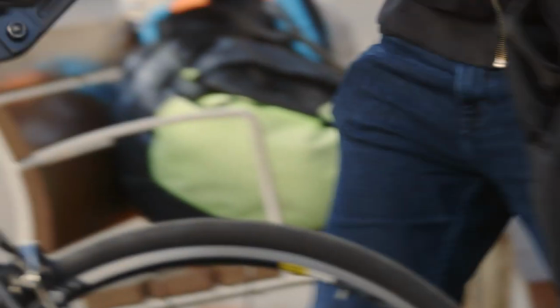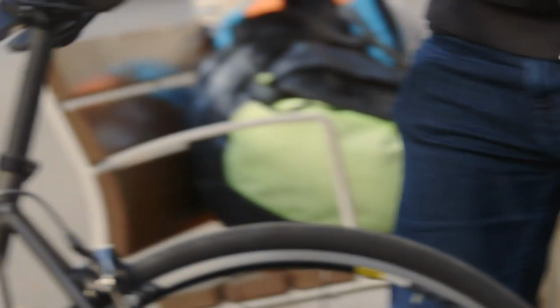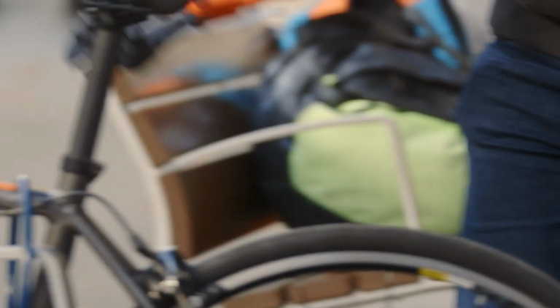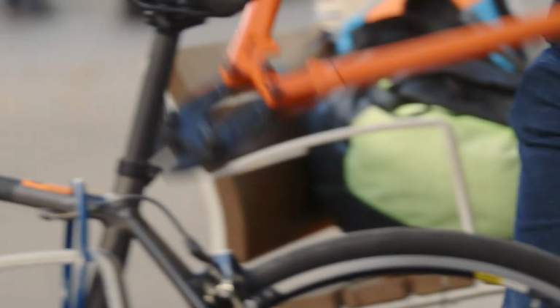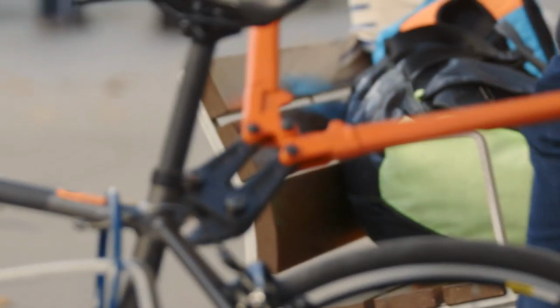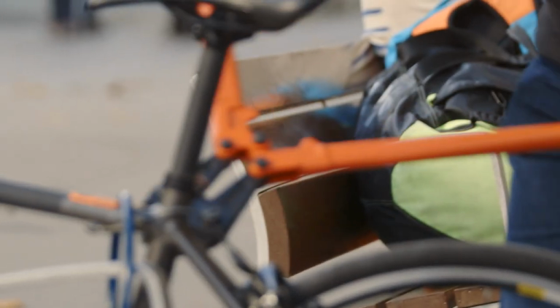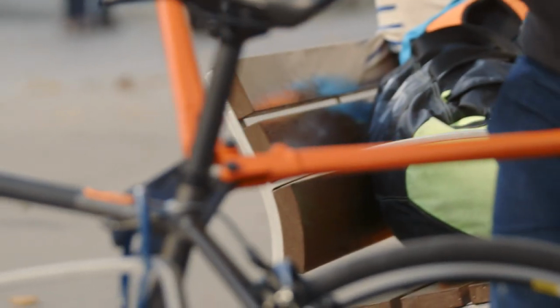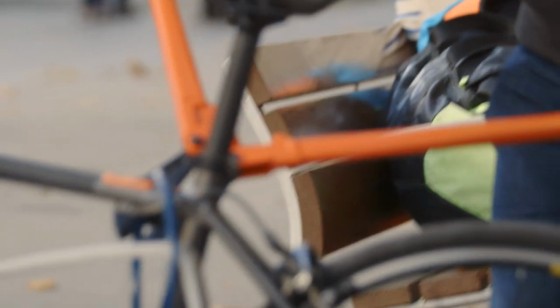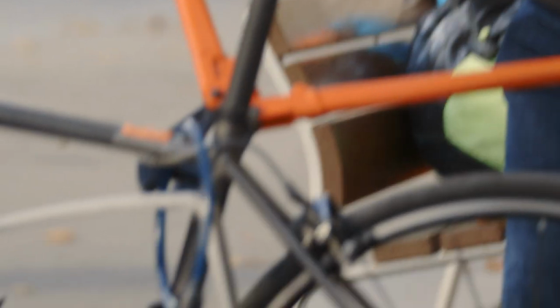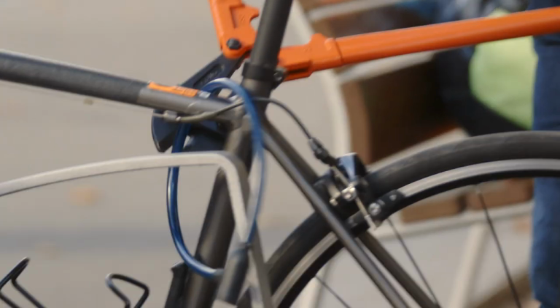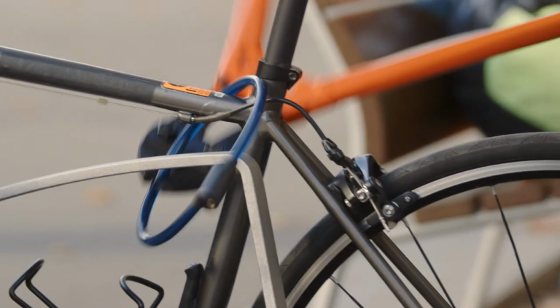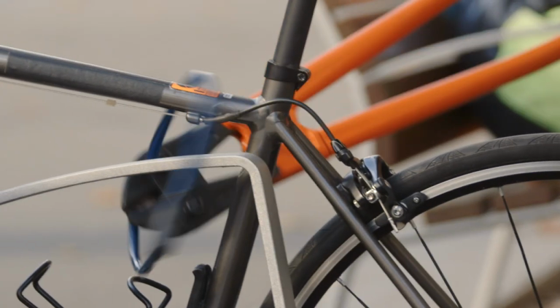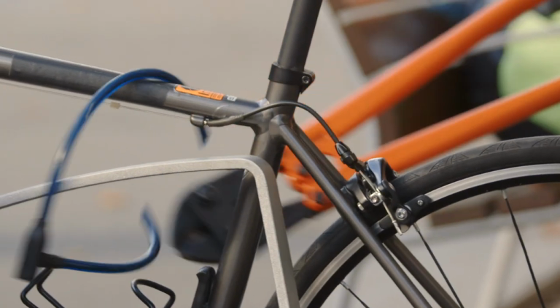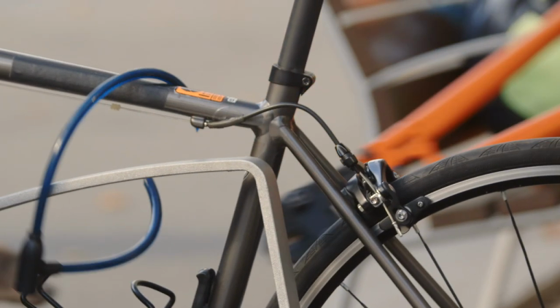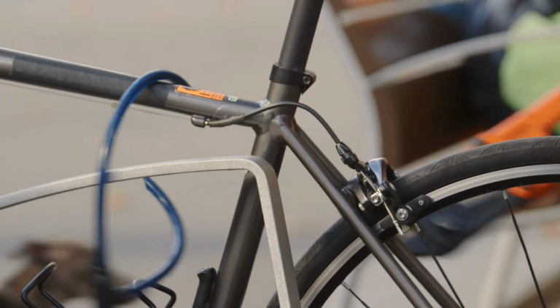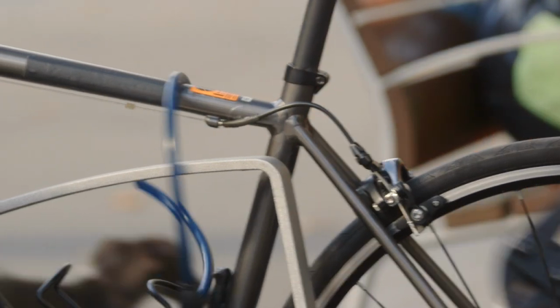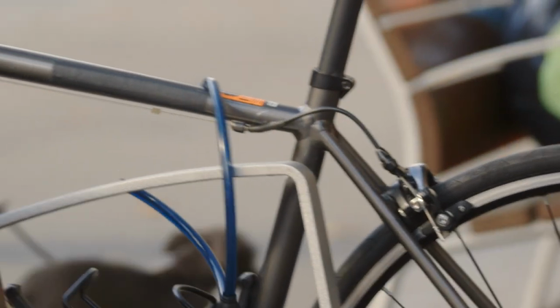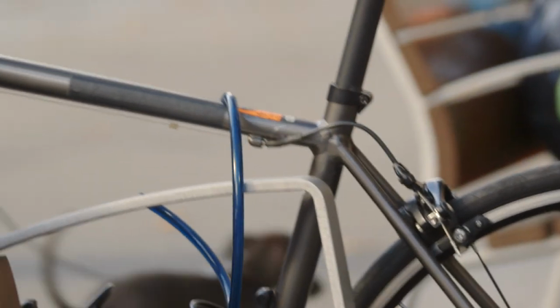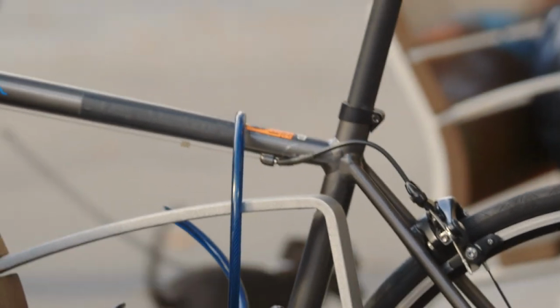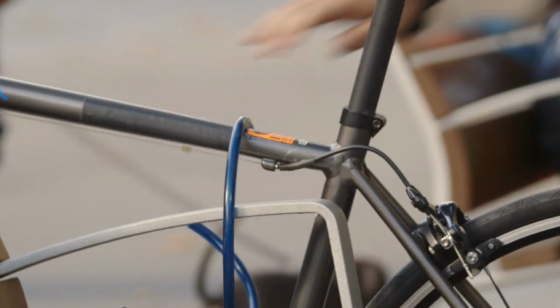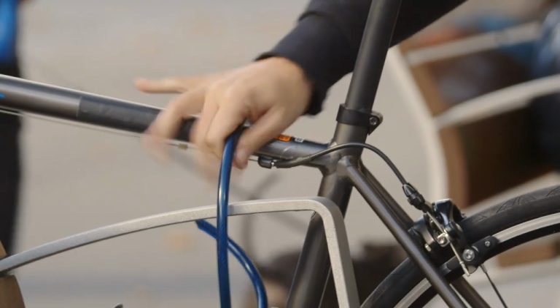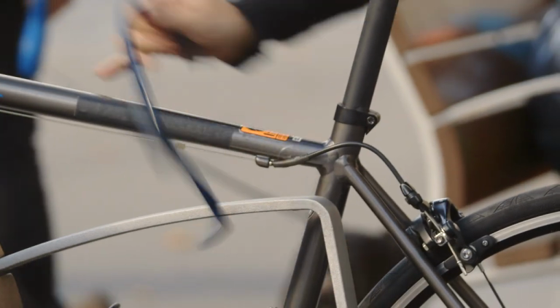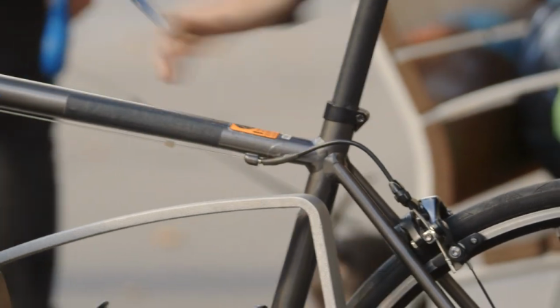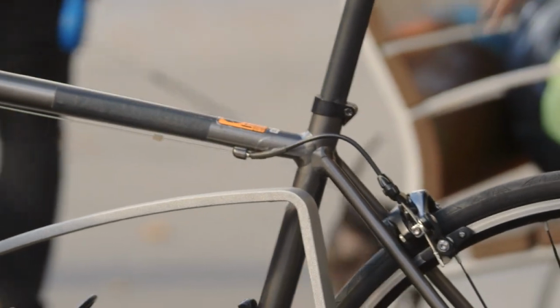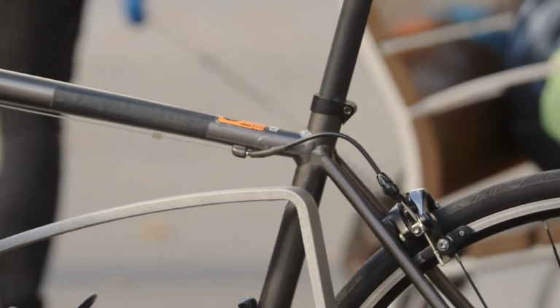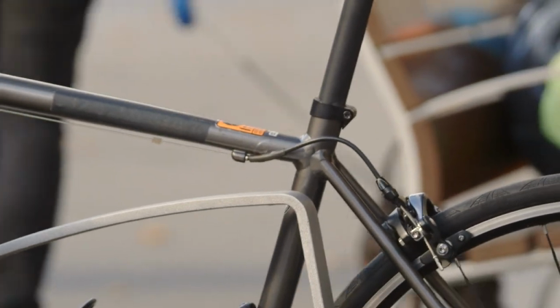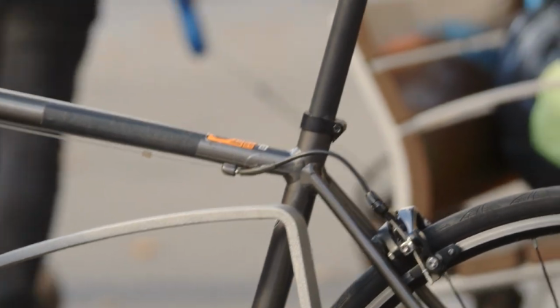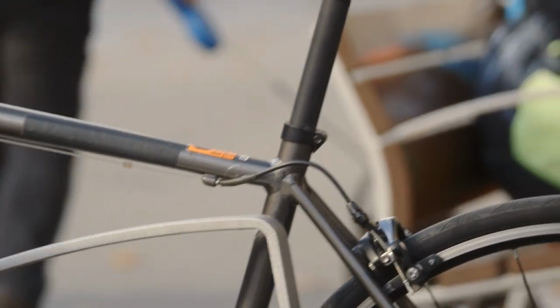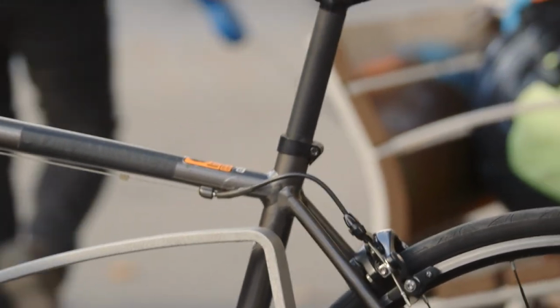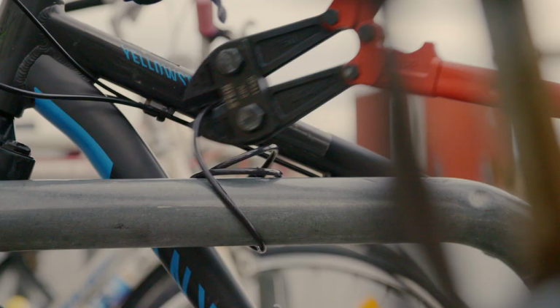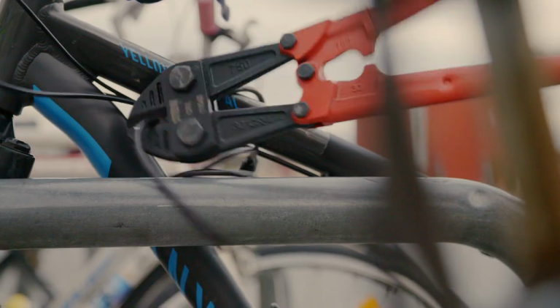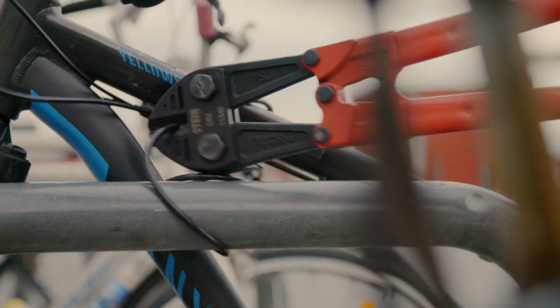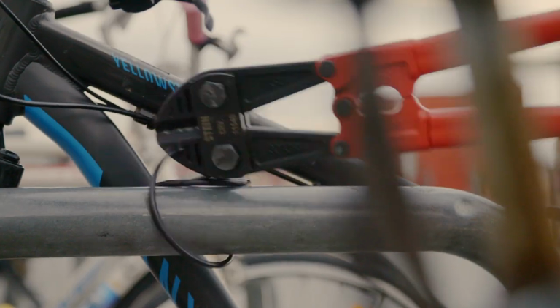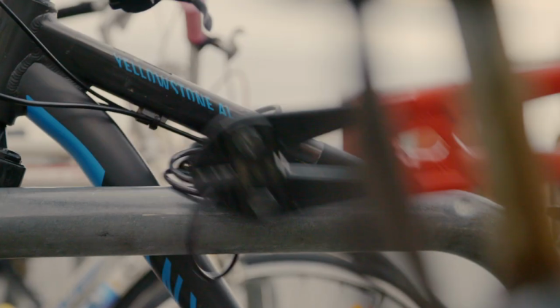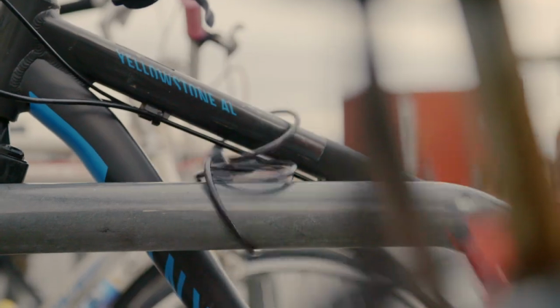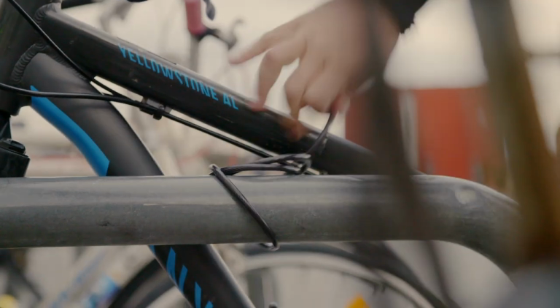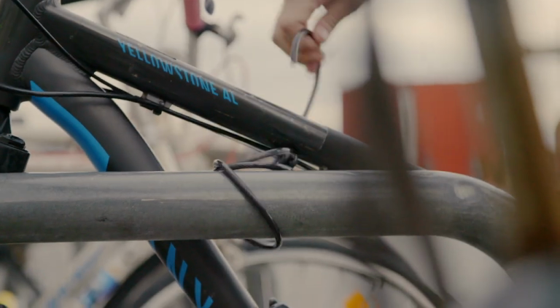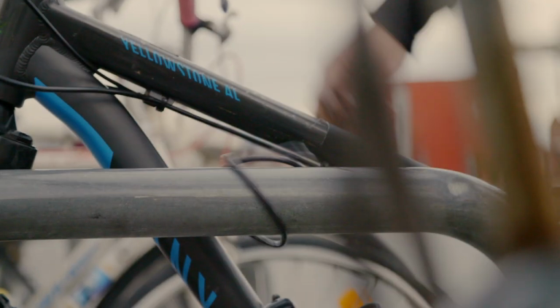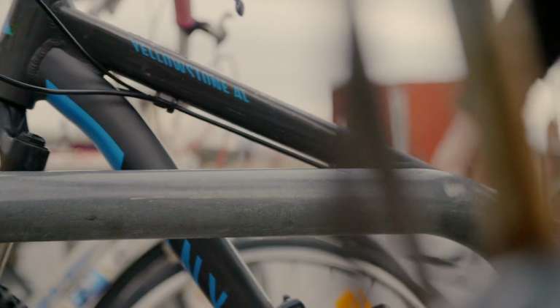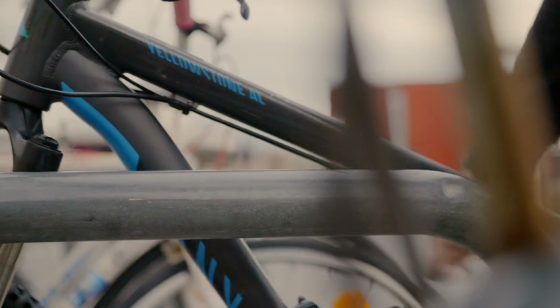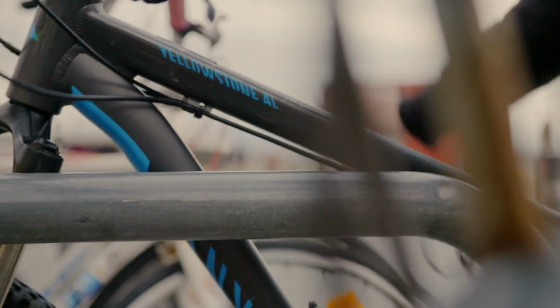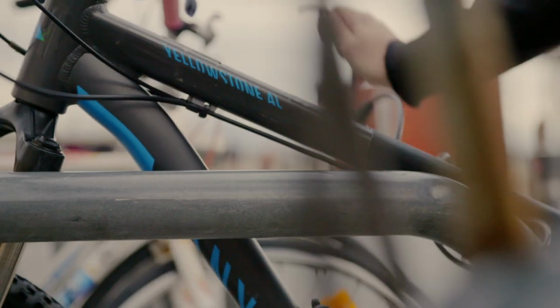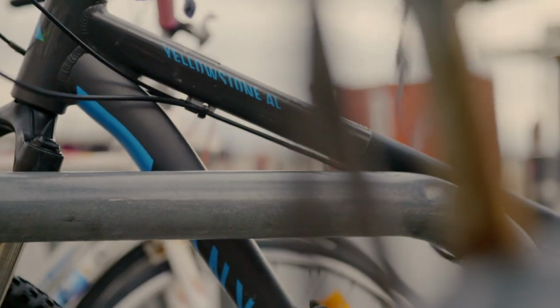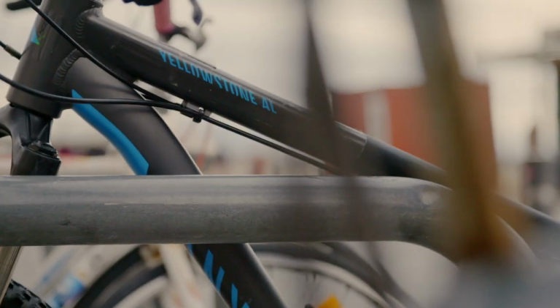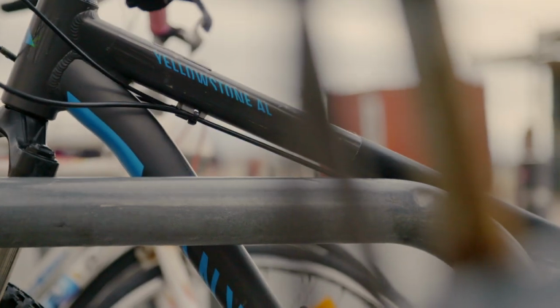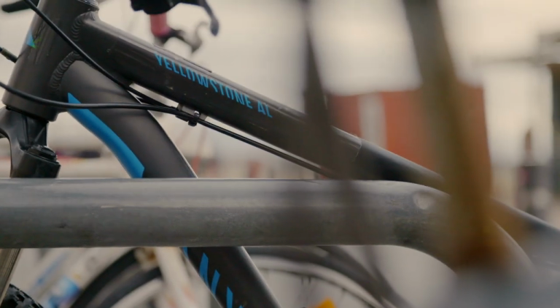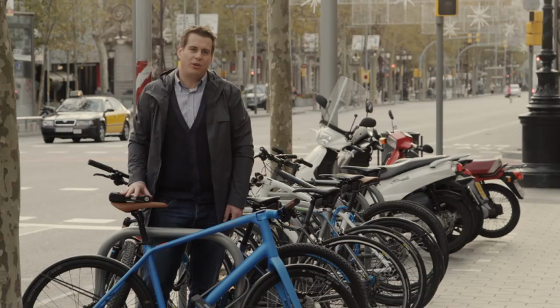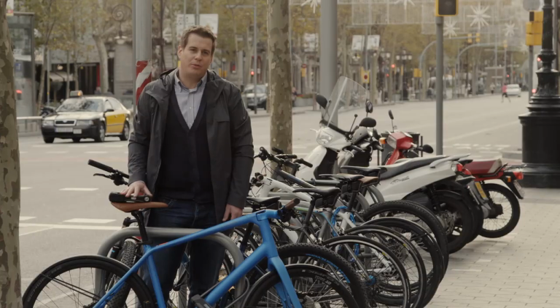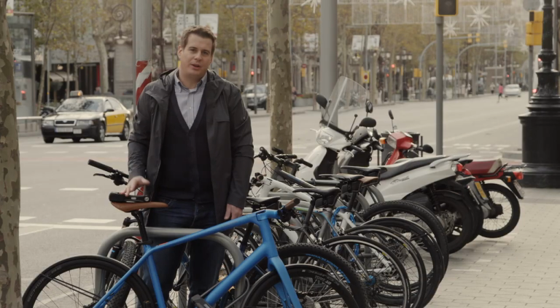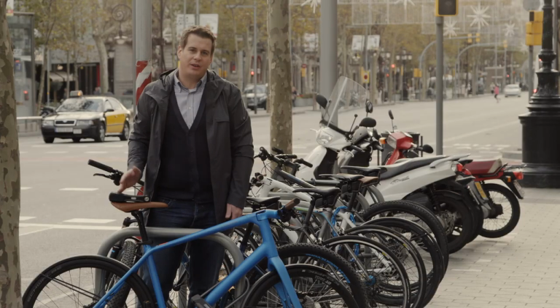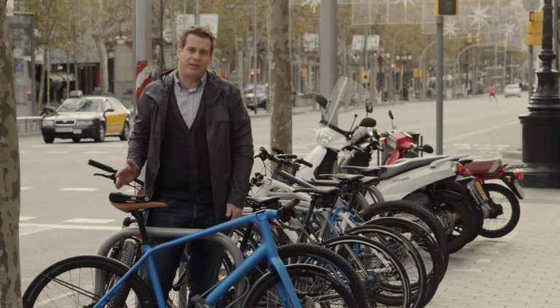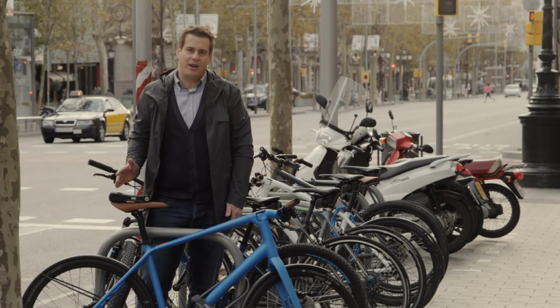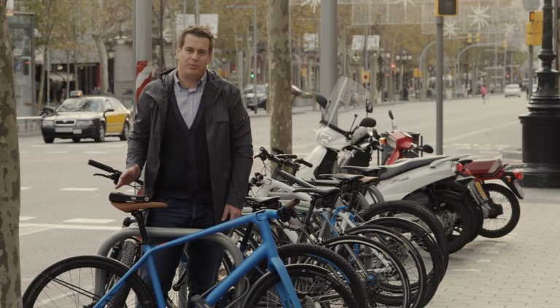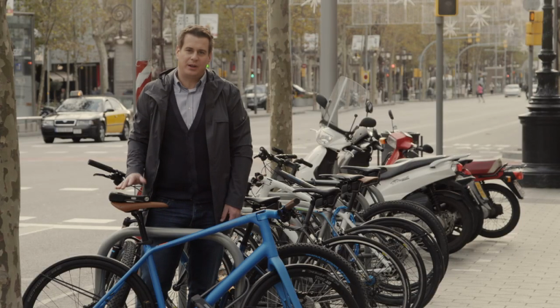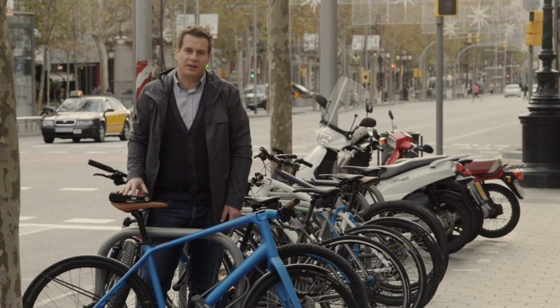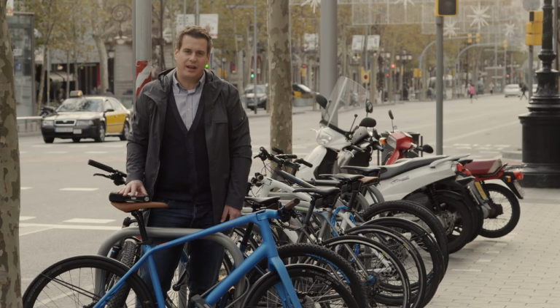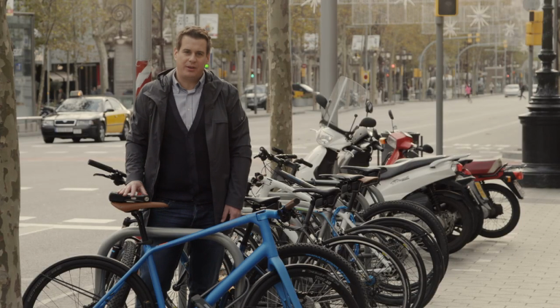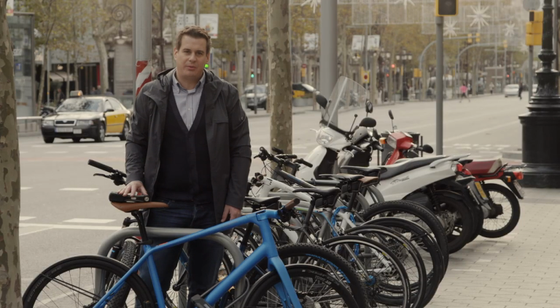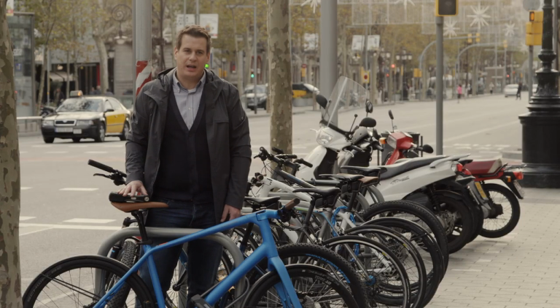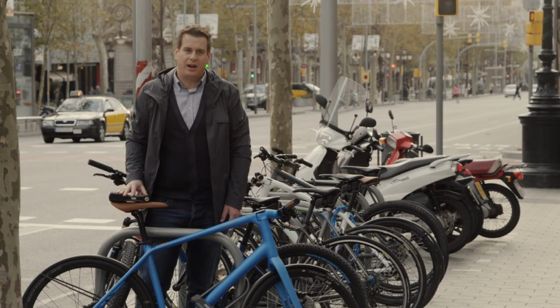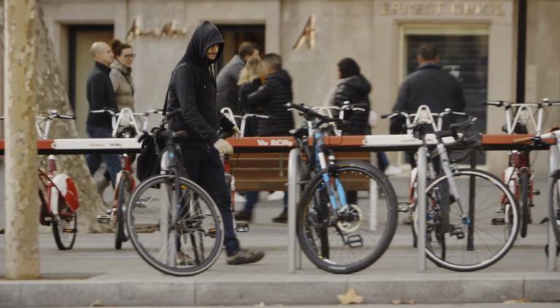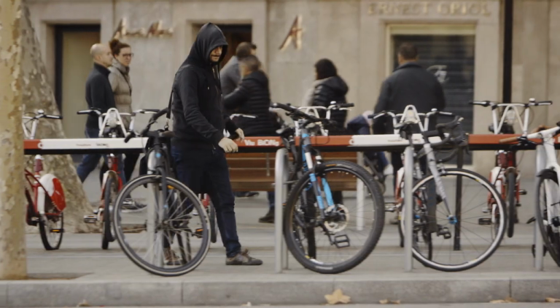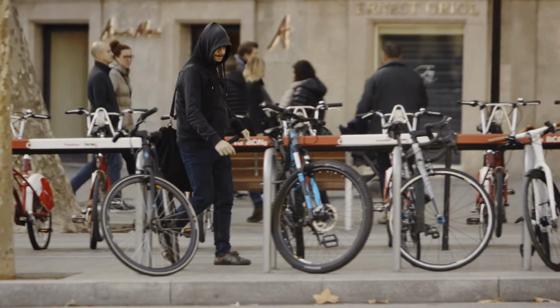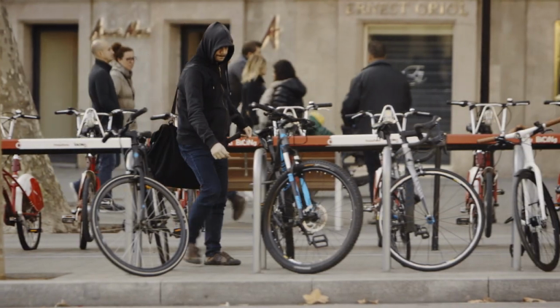The danger is when using entry-level cable locks — then you risk really having your bike stolen in an urban environment like we are here.